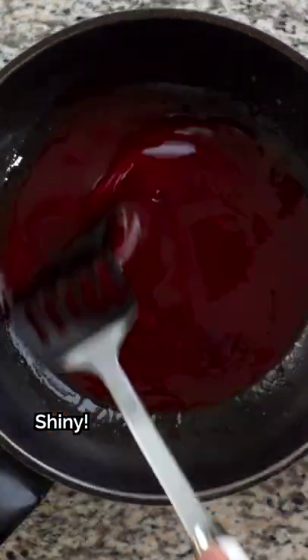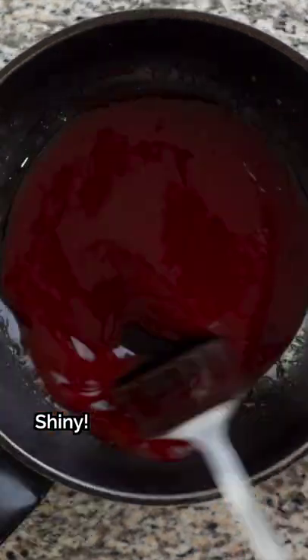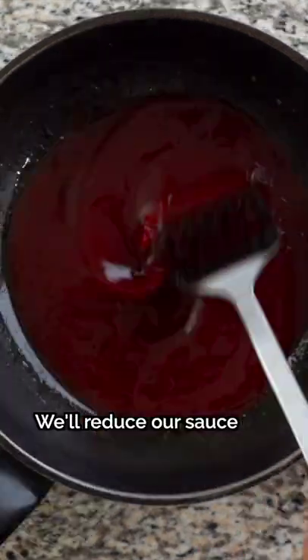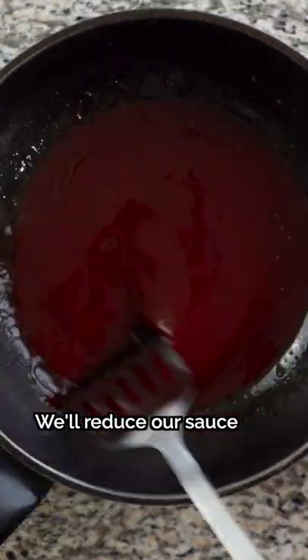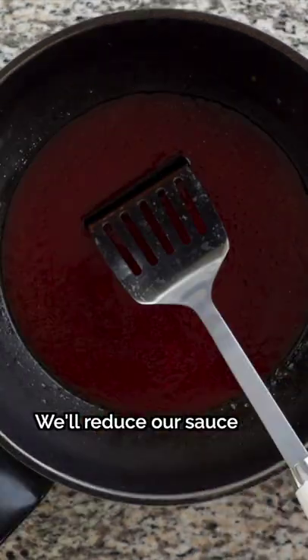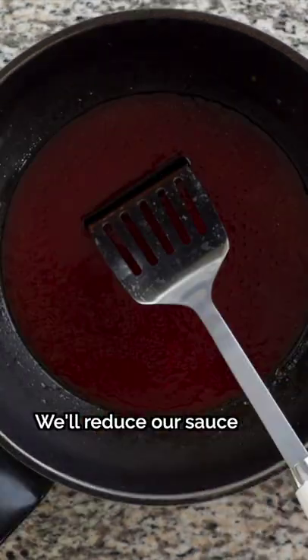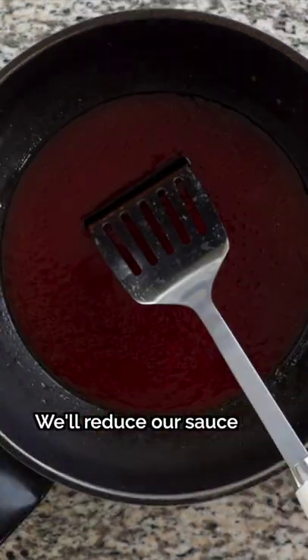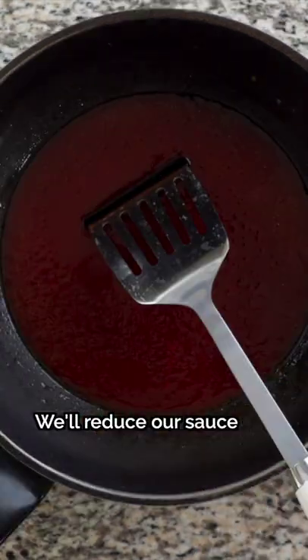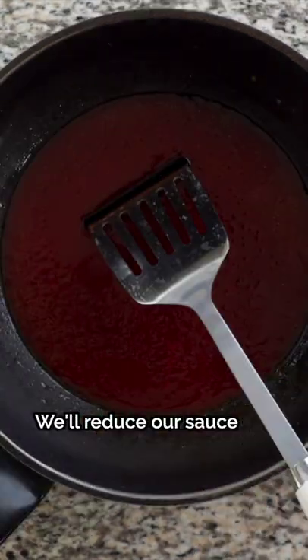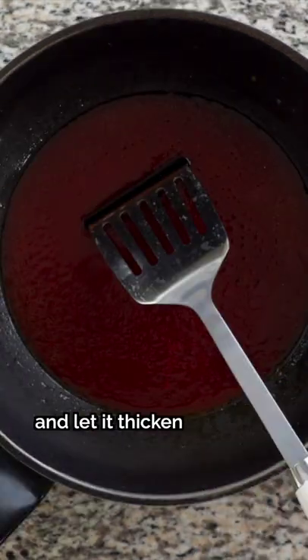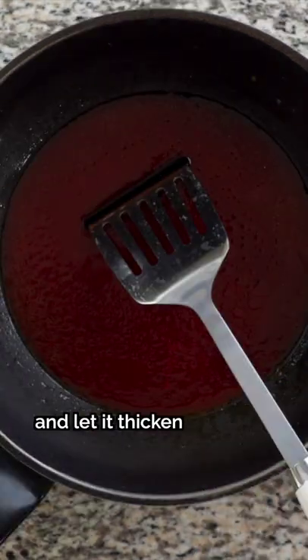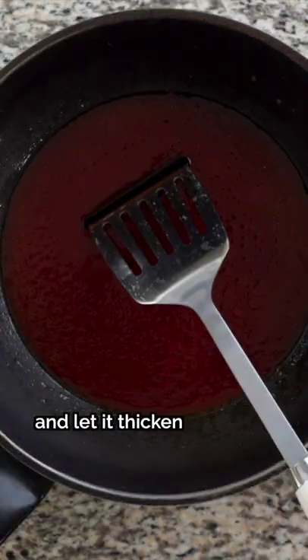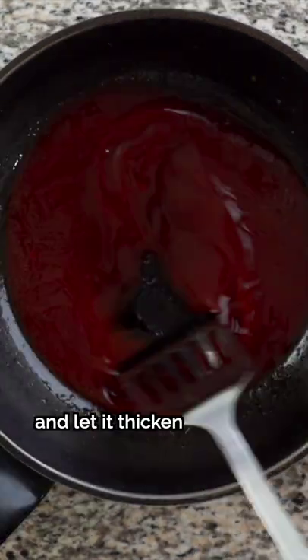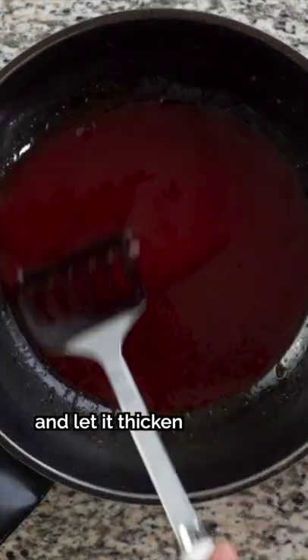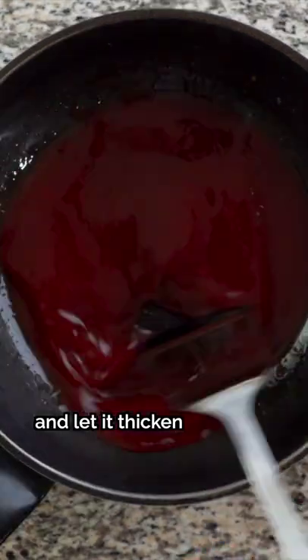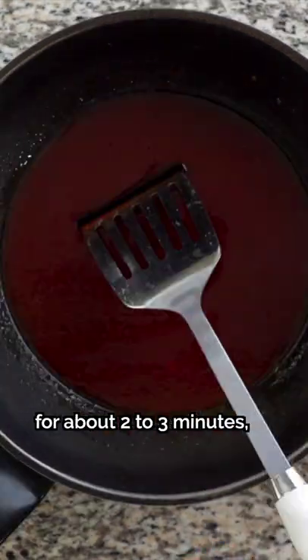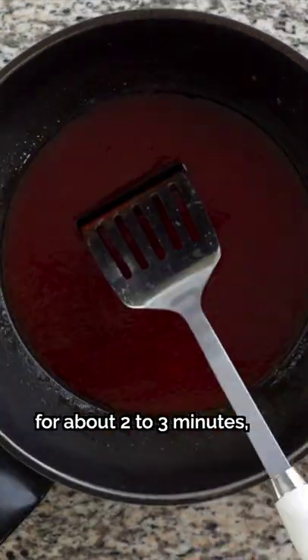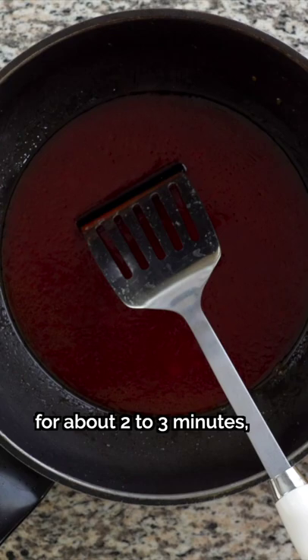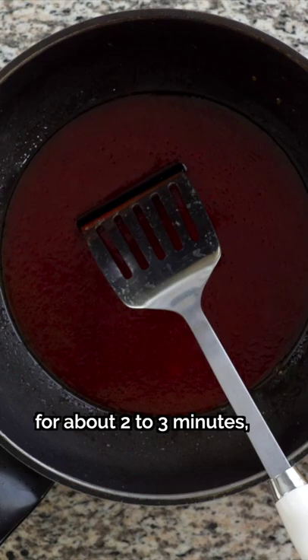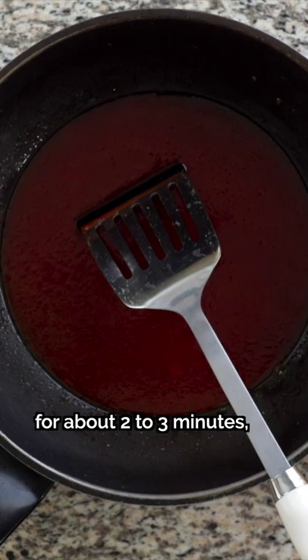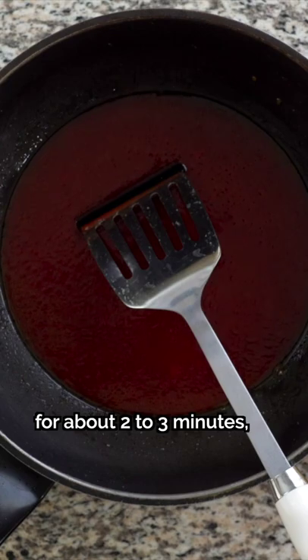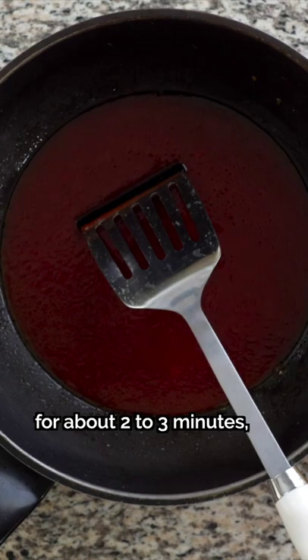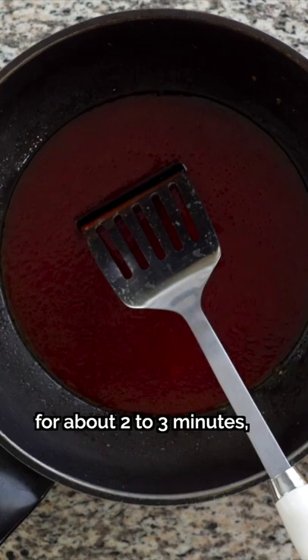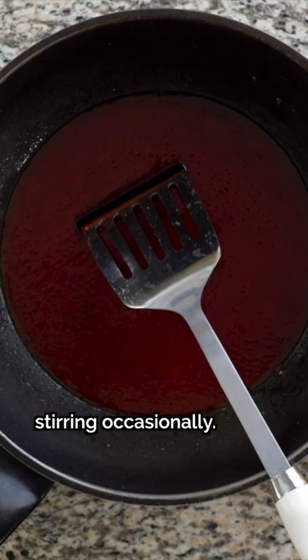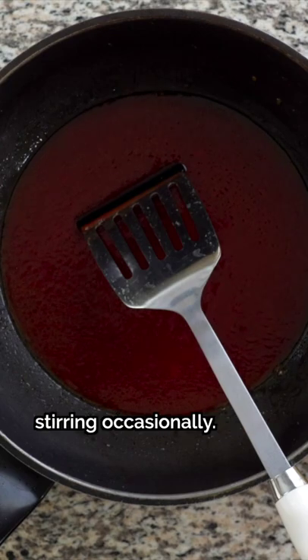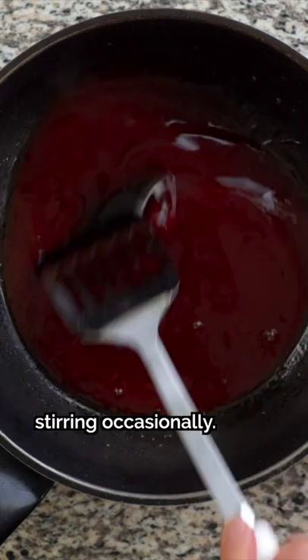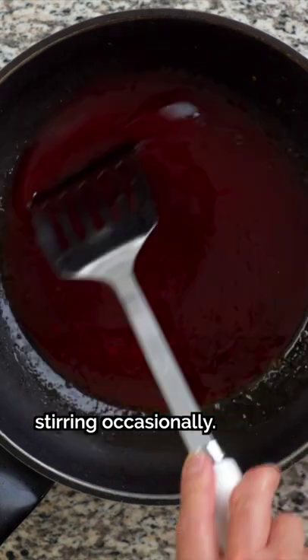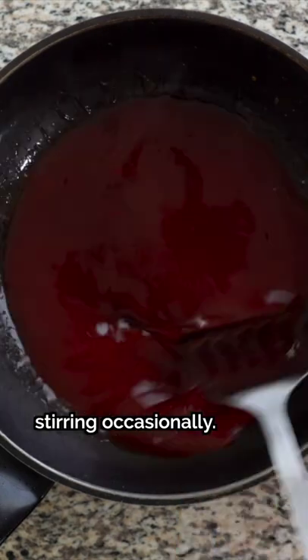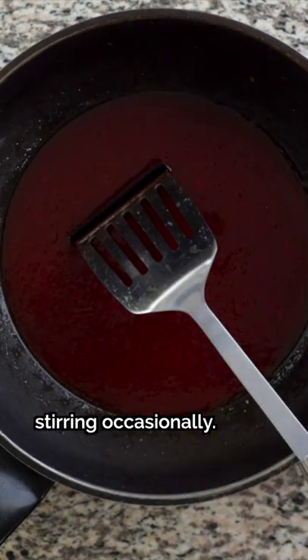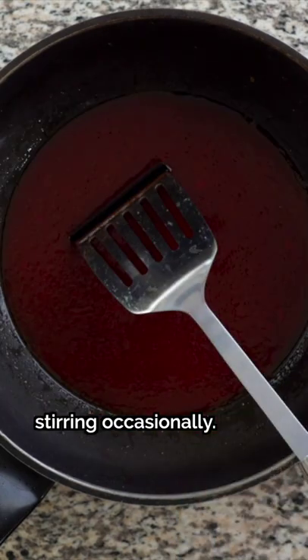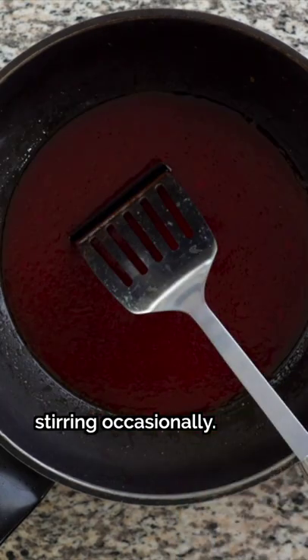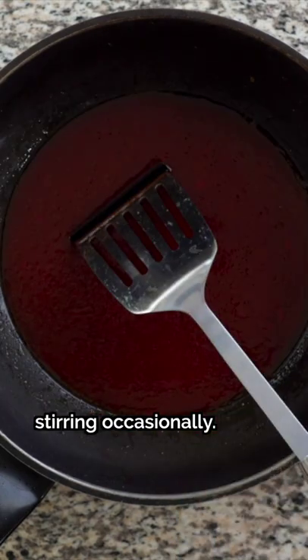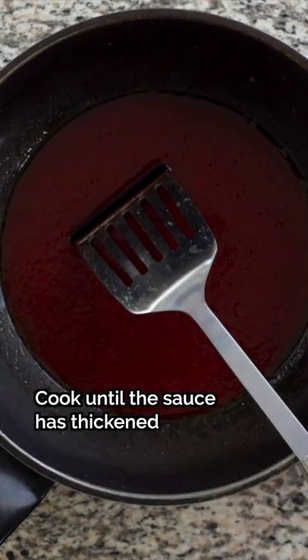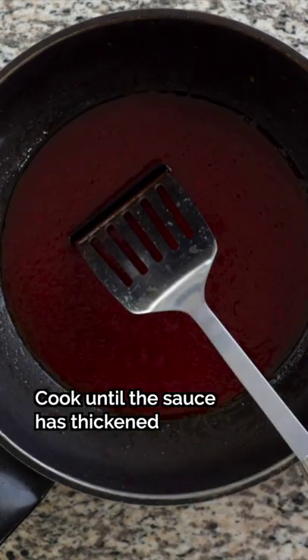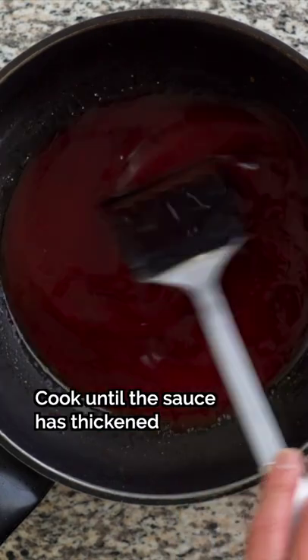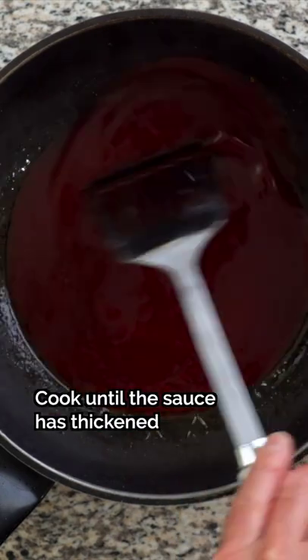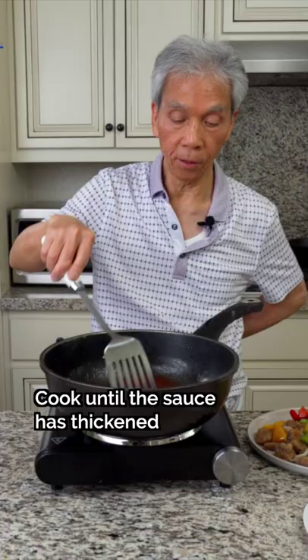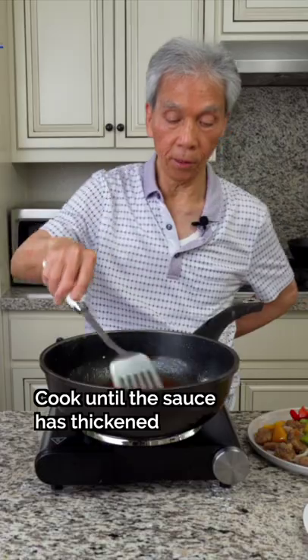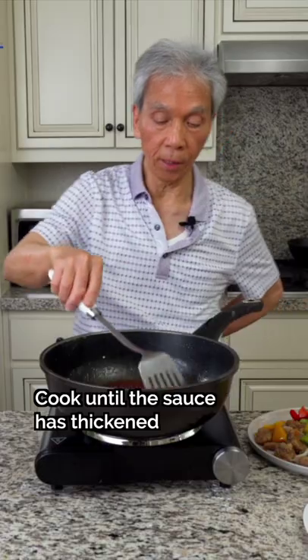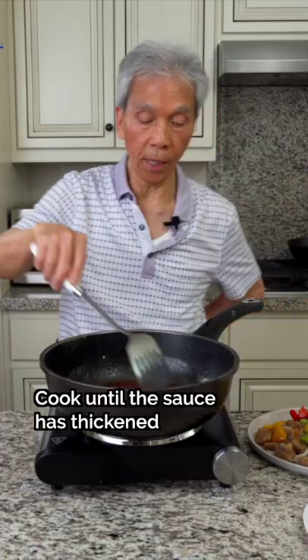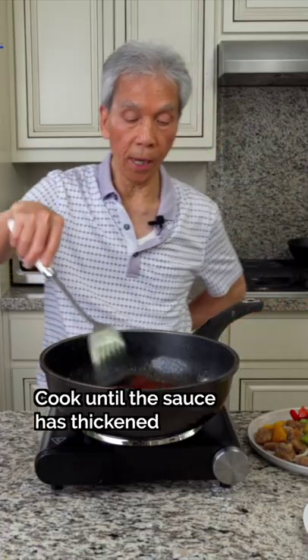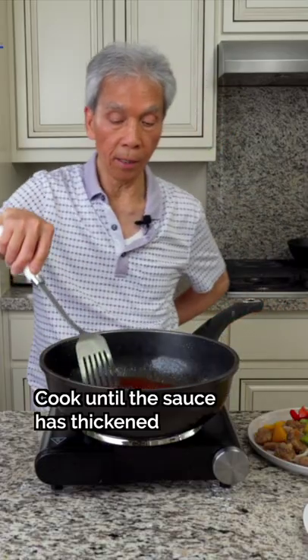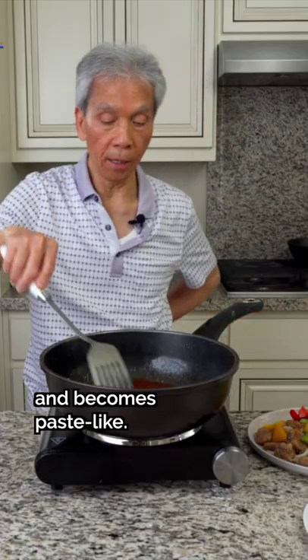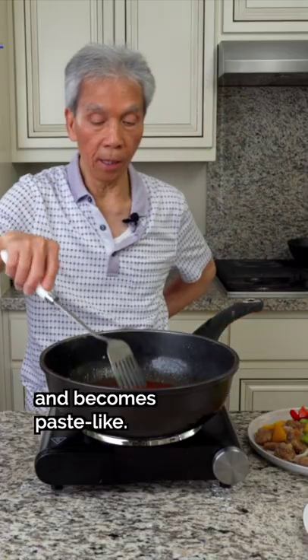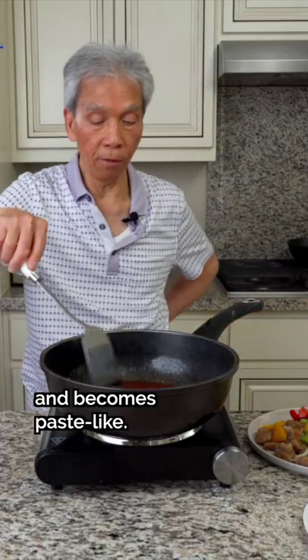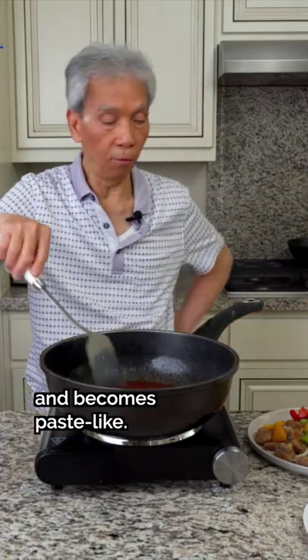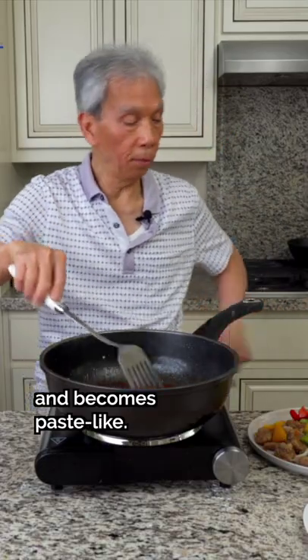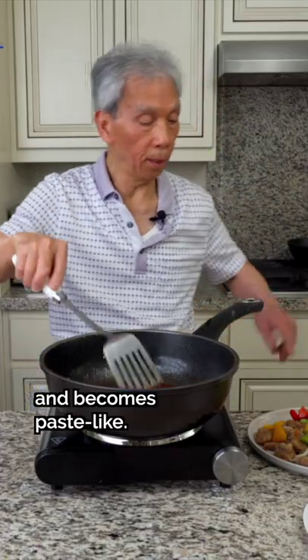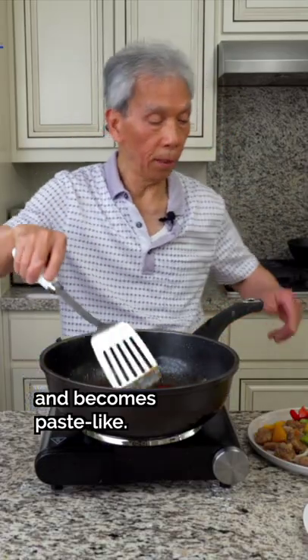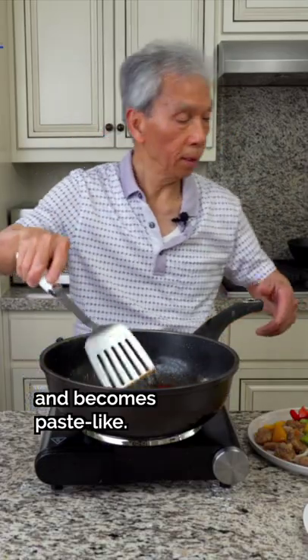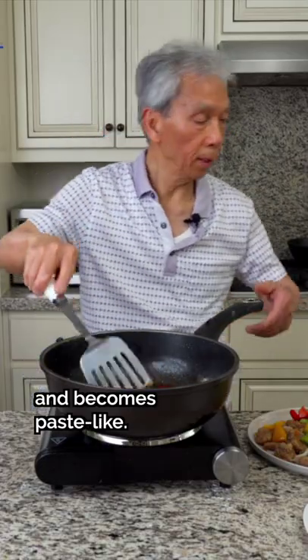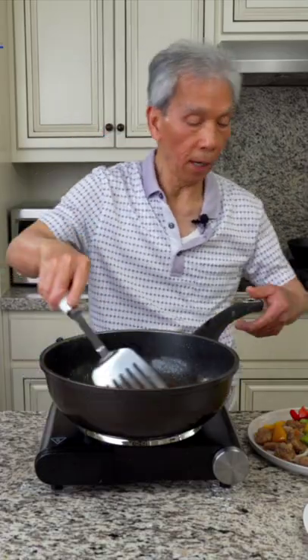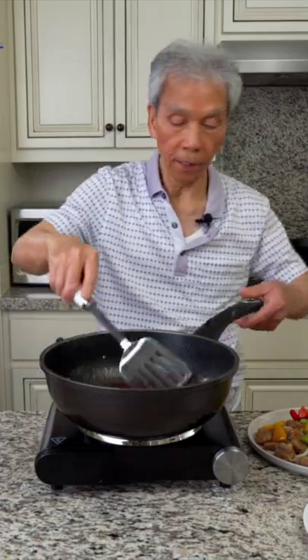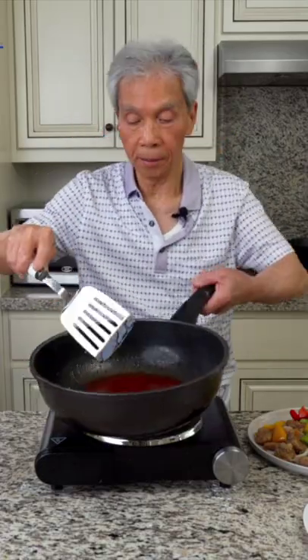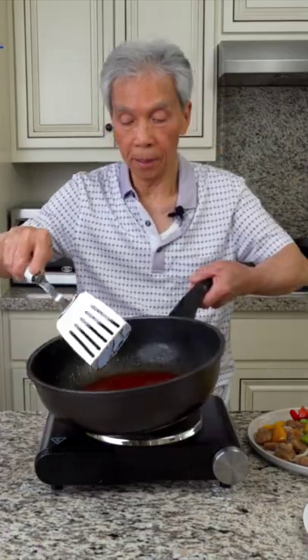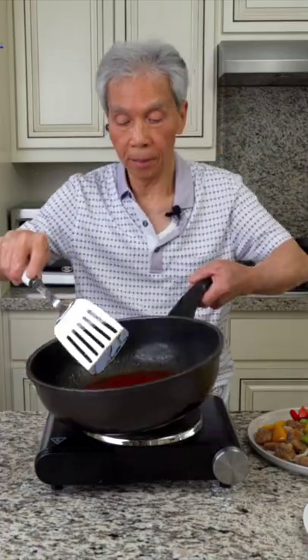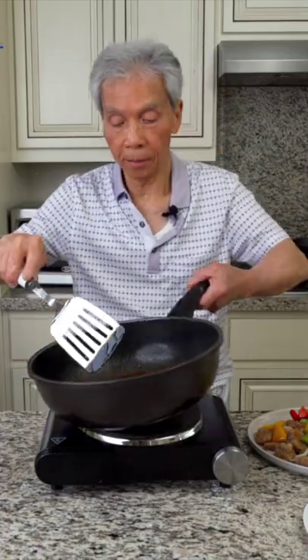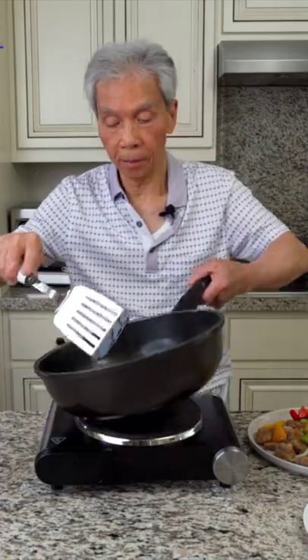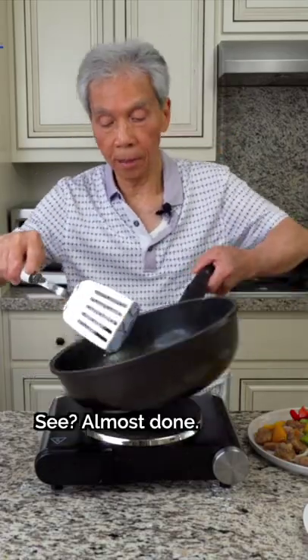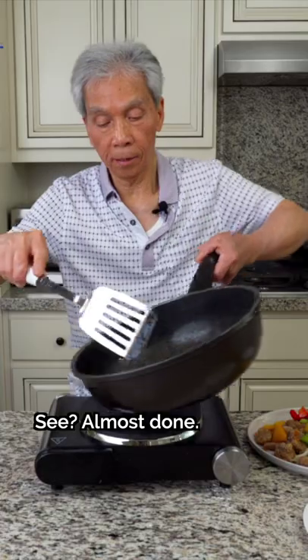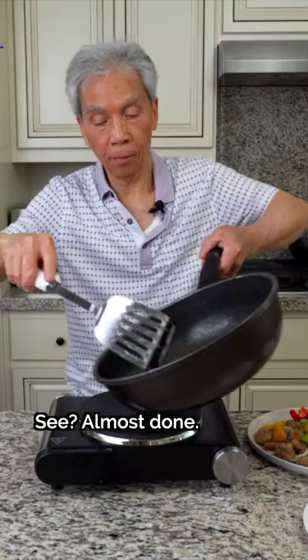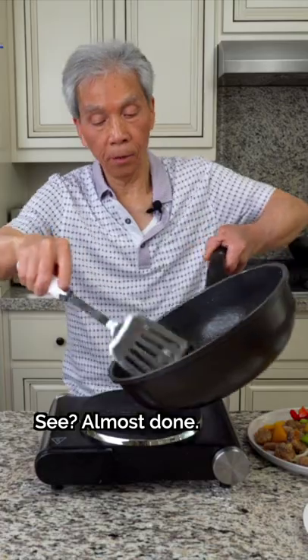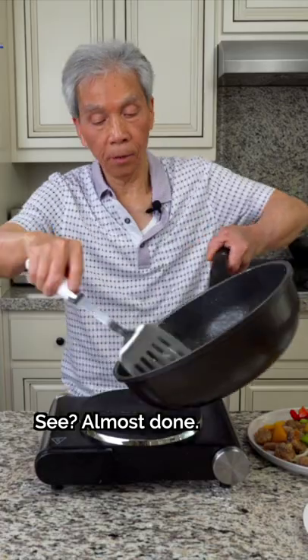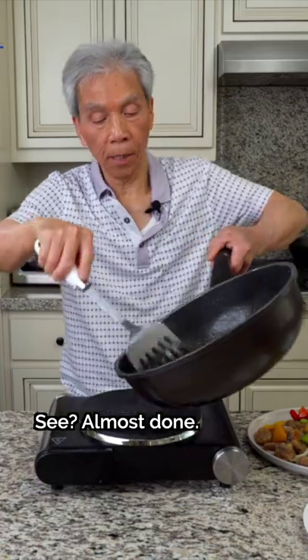We'll reduce our sauce and let it thicken for about 2-3 minutes, stirring occasionally. We'll stir it until it's warm and it's almost enough.